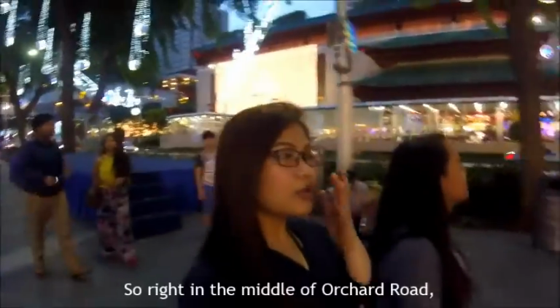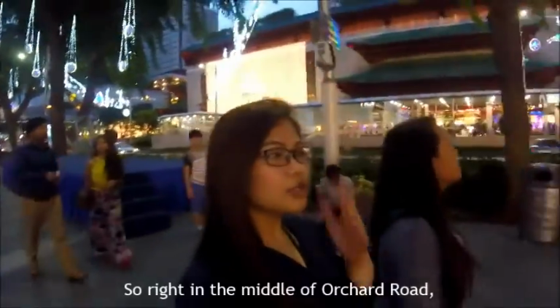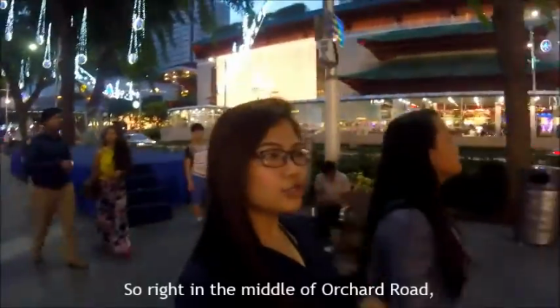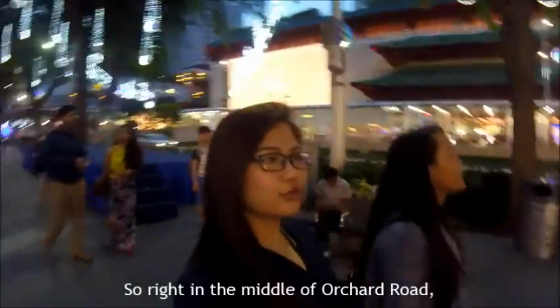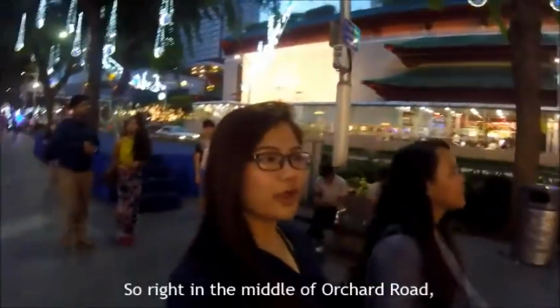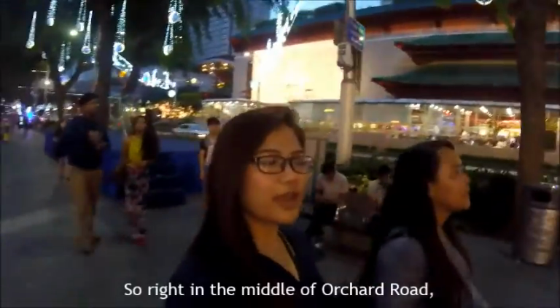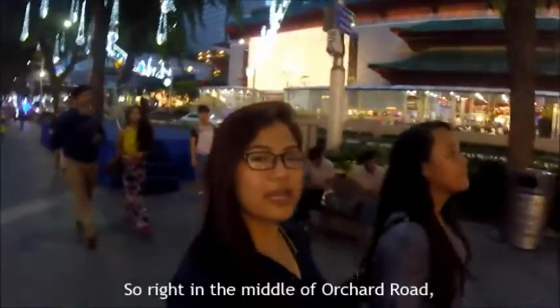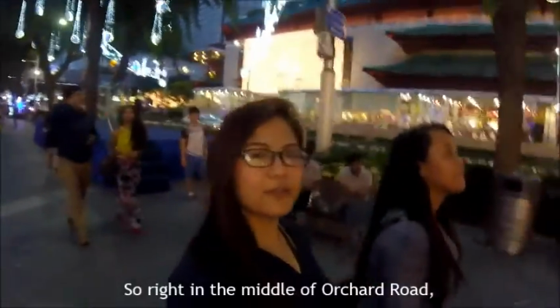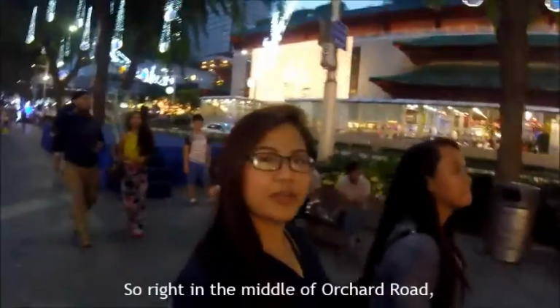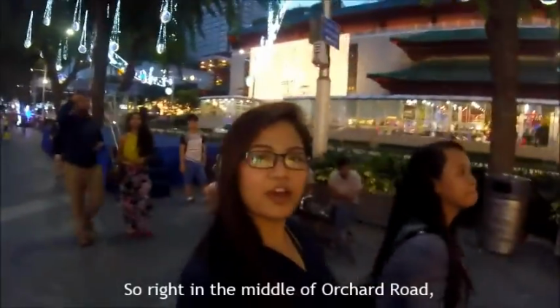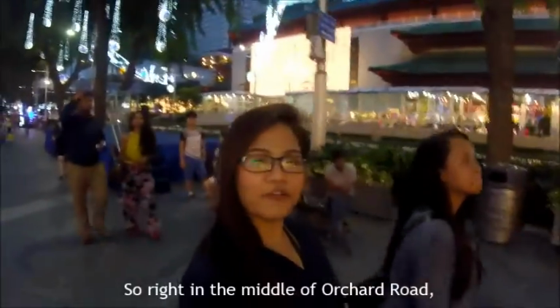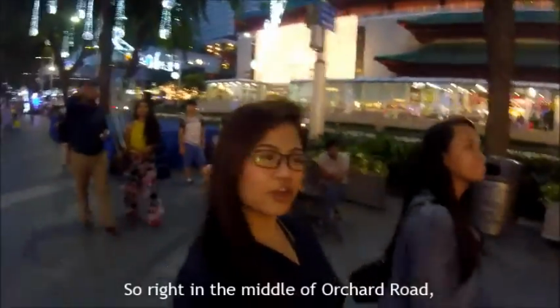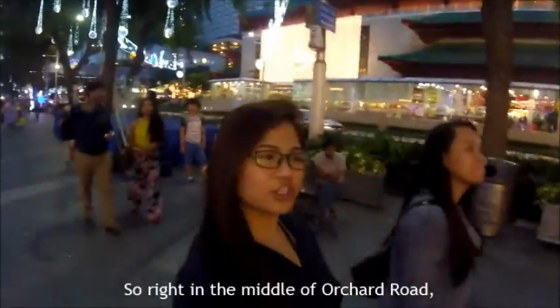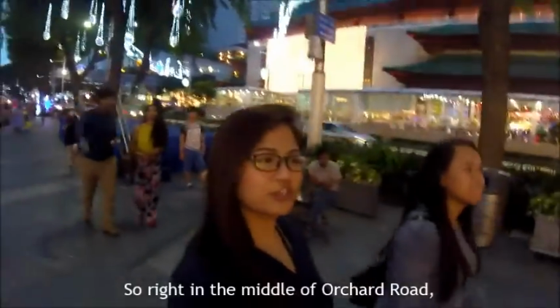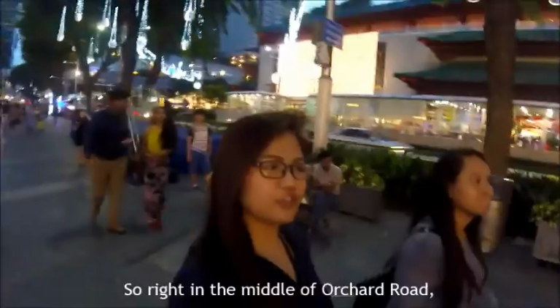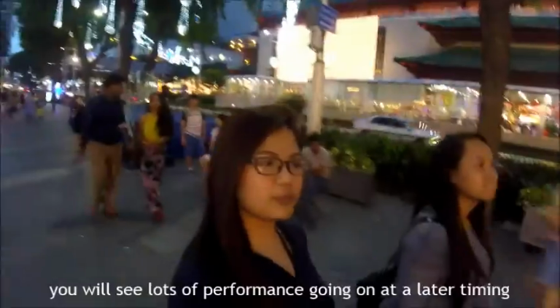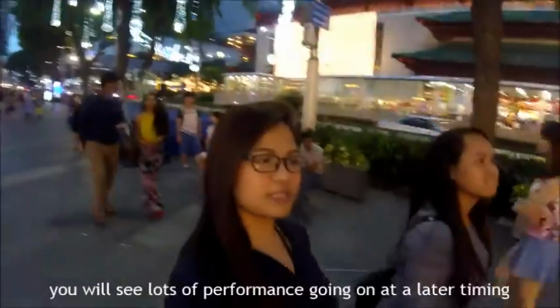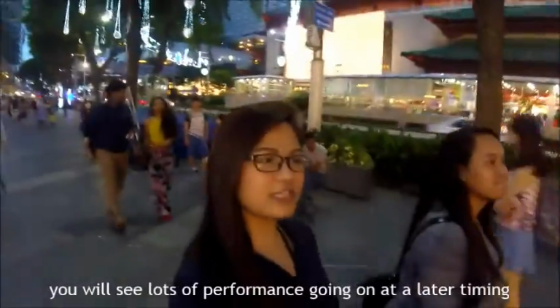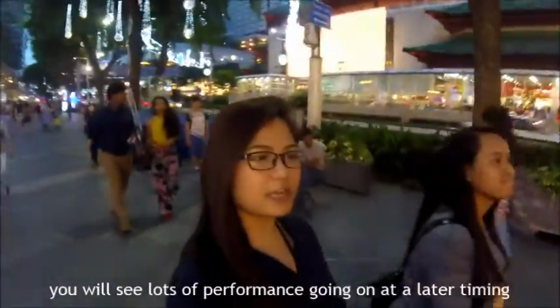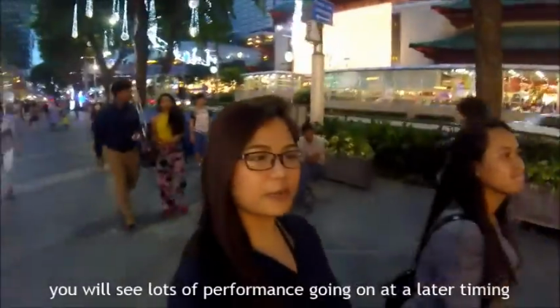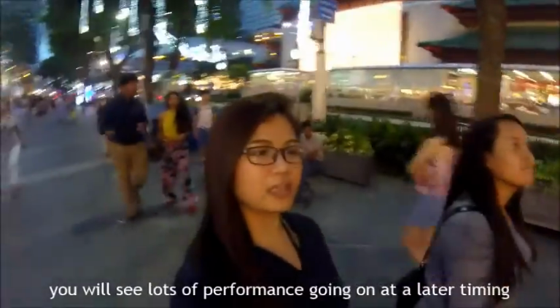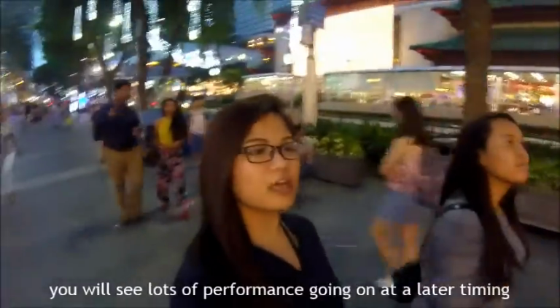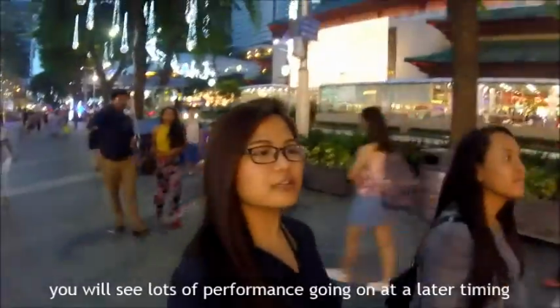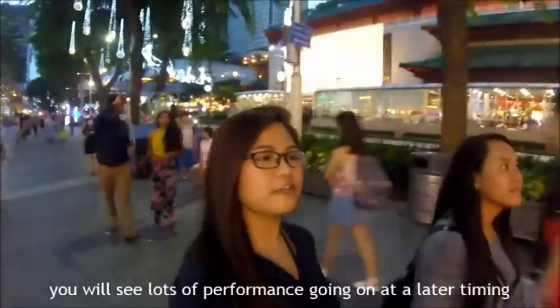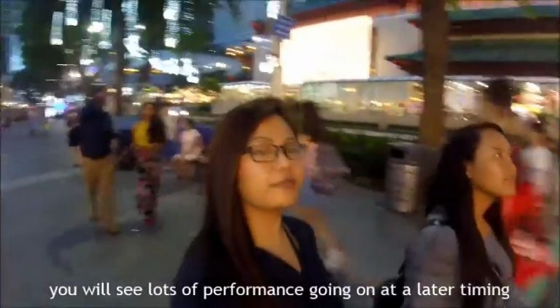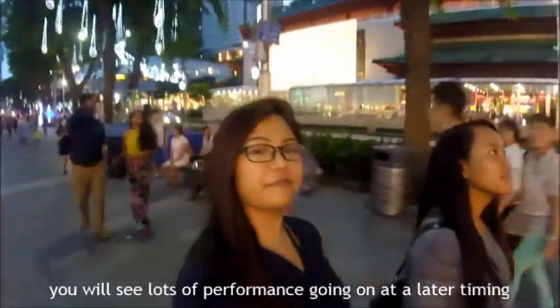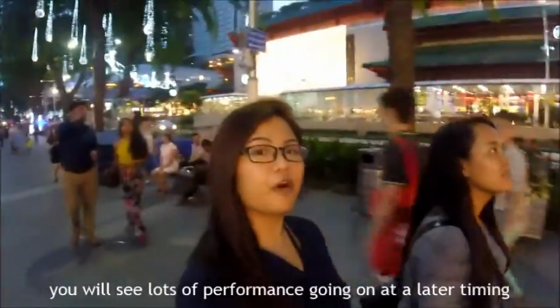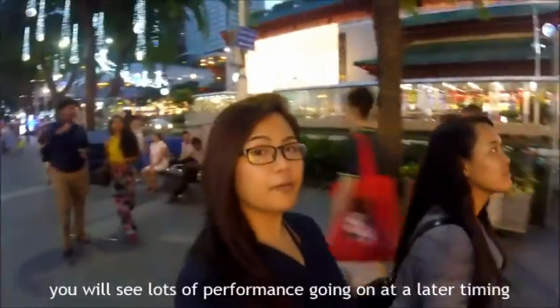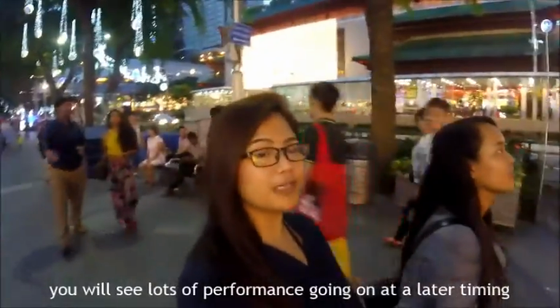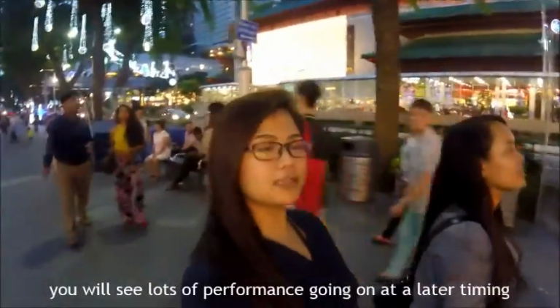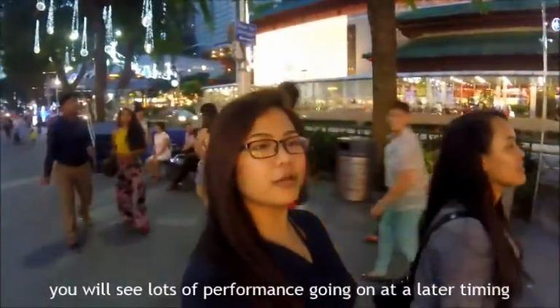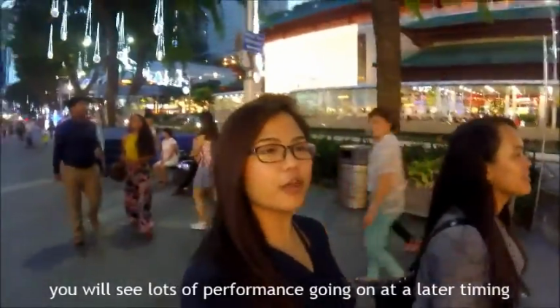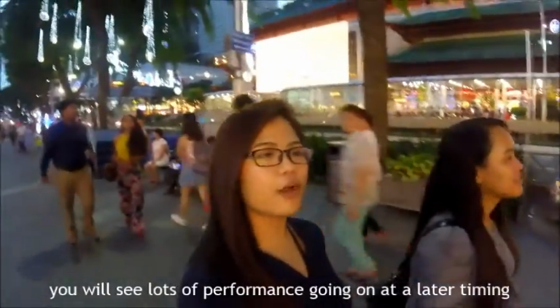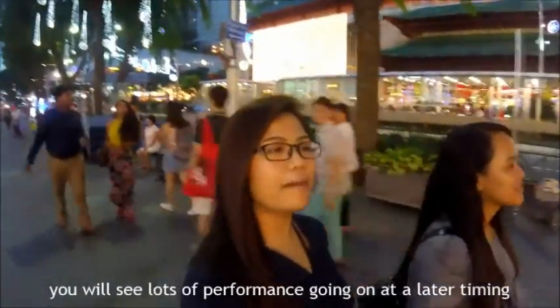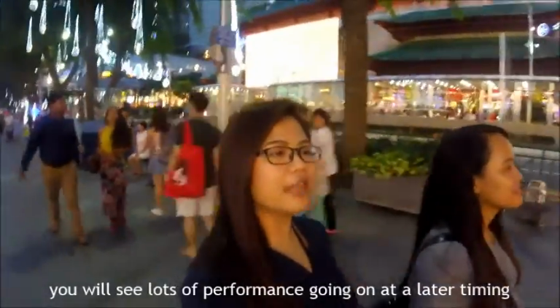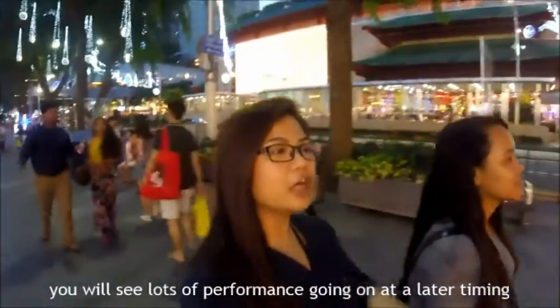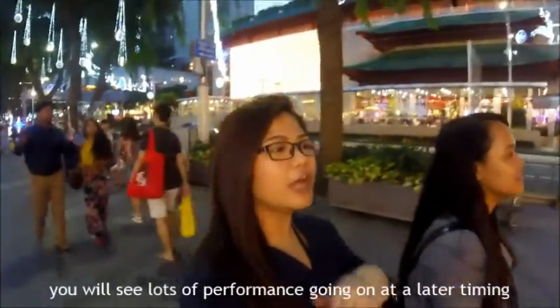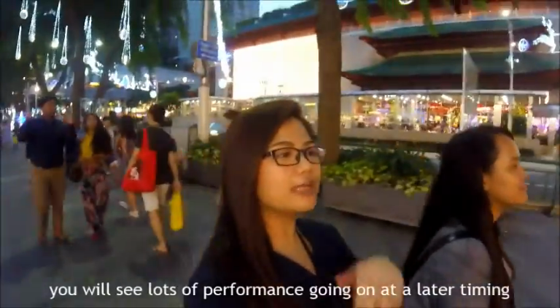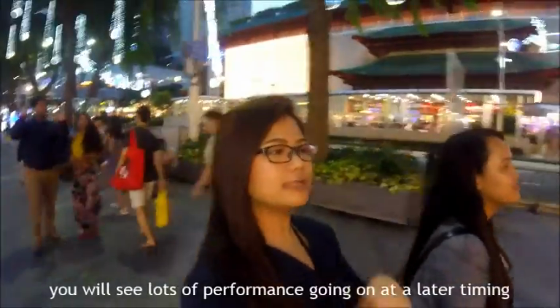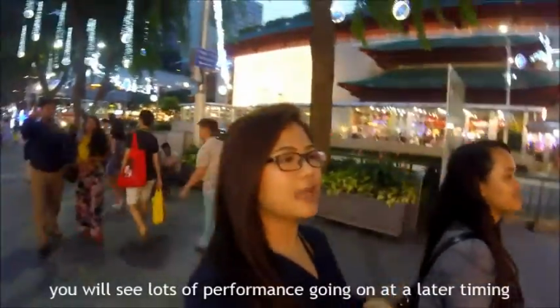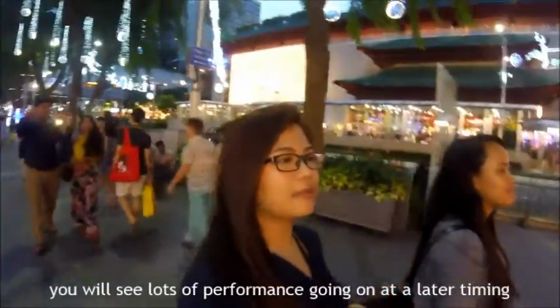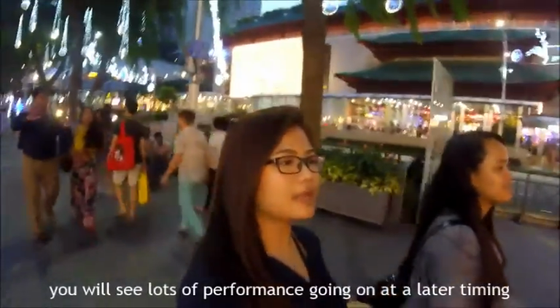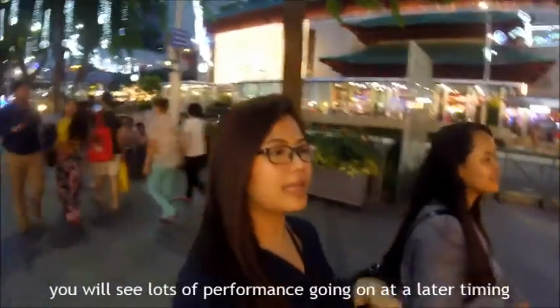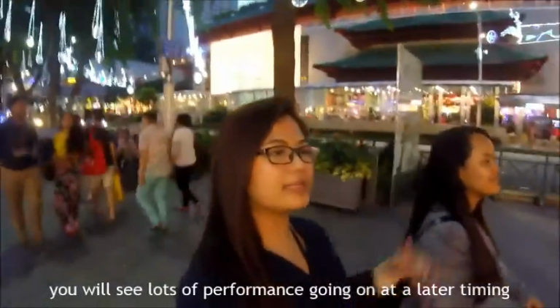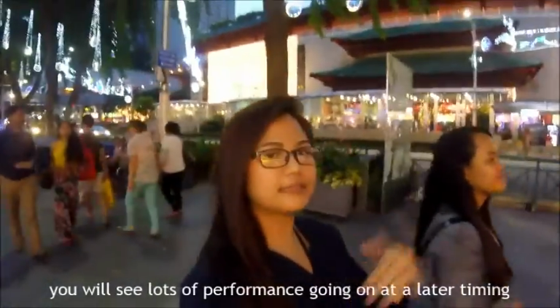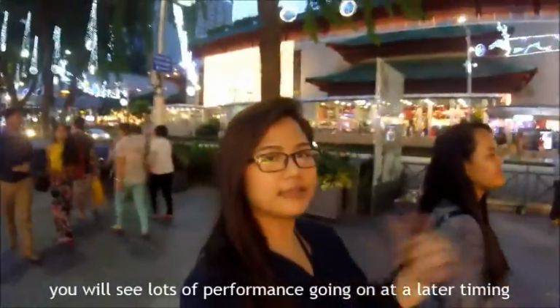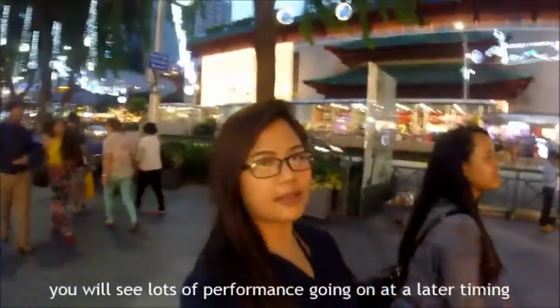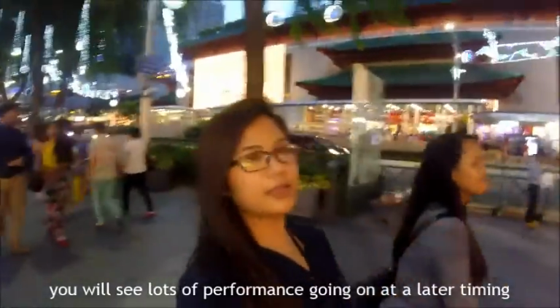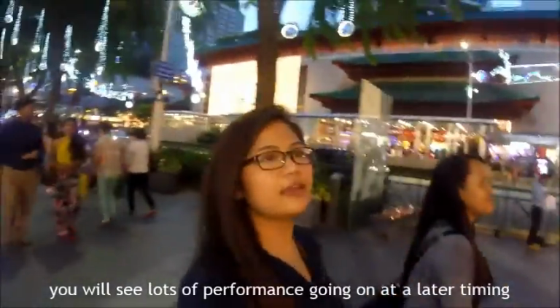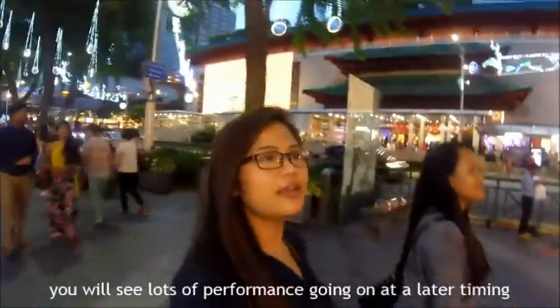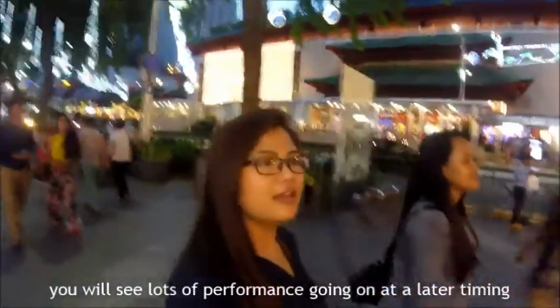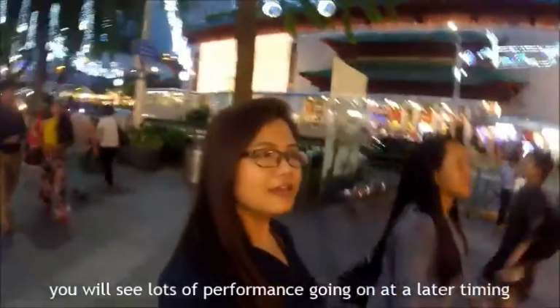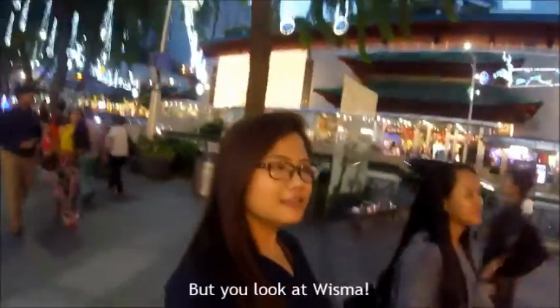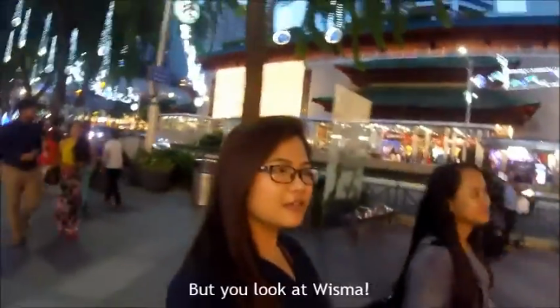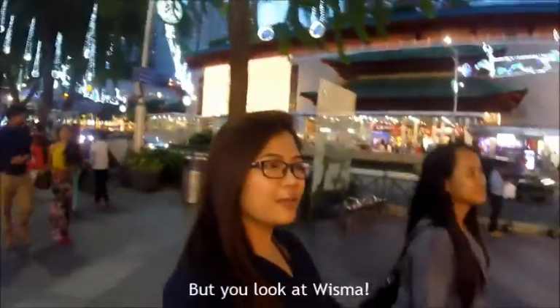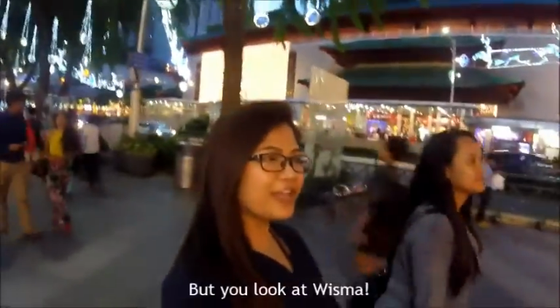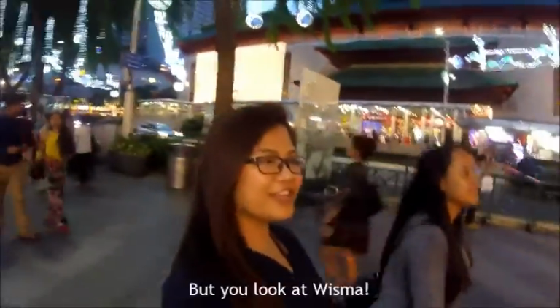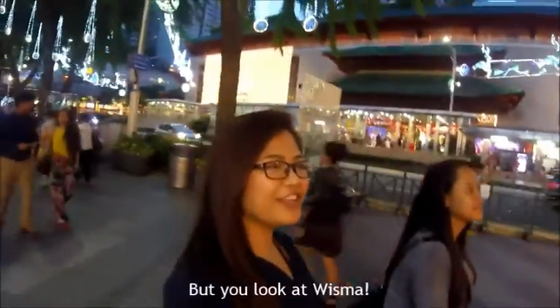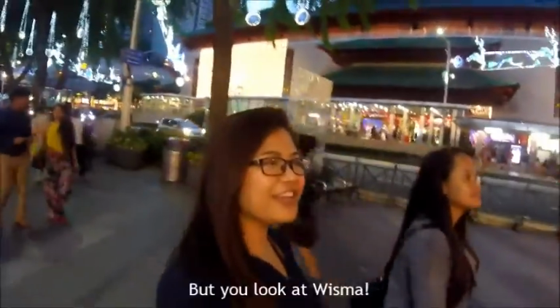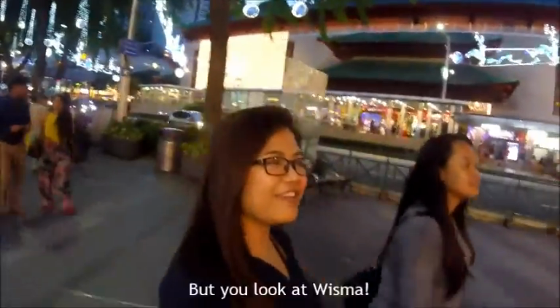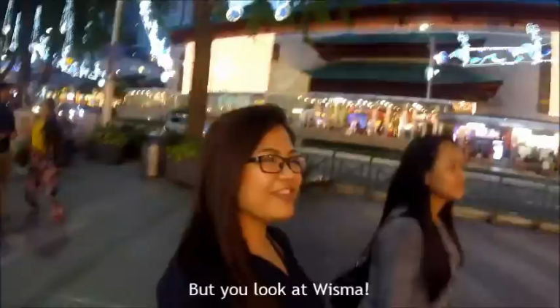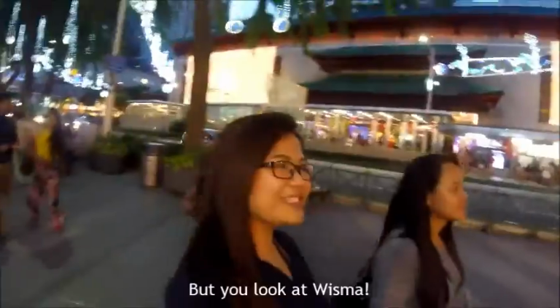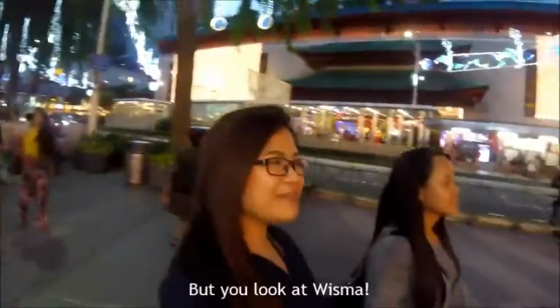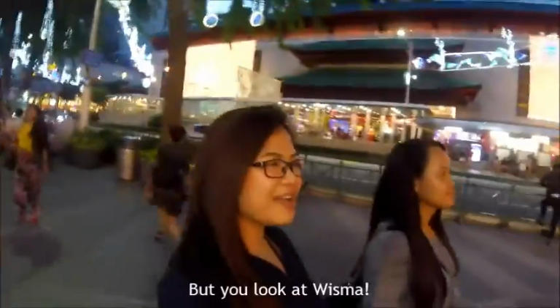Right in the middle of Orchard Road, you will see there will be lots of performances going on — but not at this timing, at a later timing. So keep a lookout!